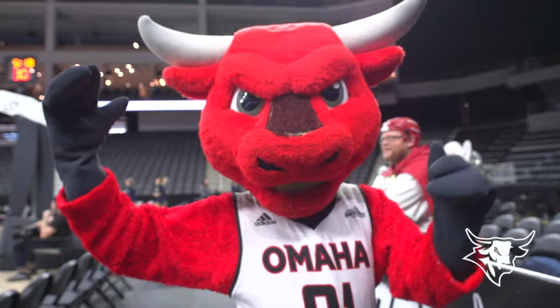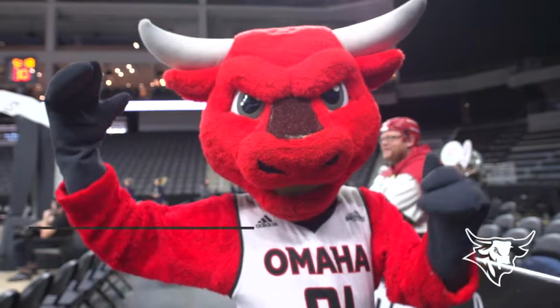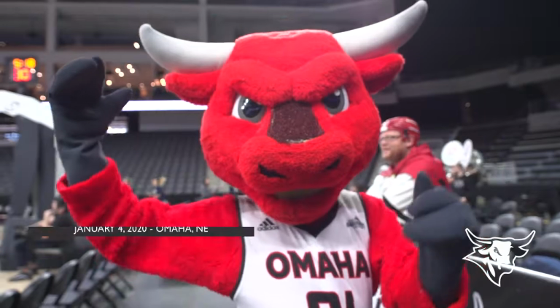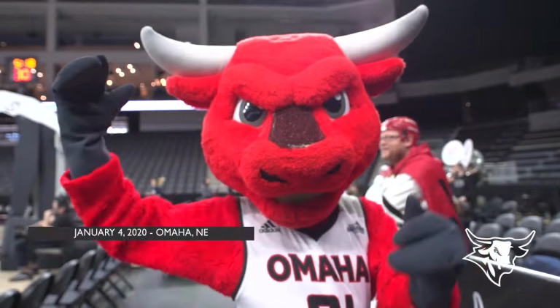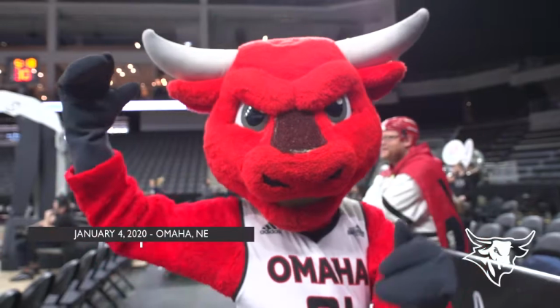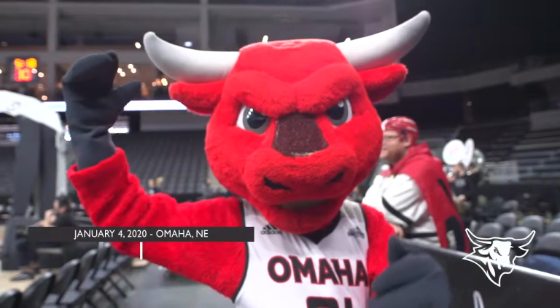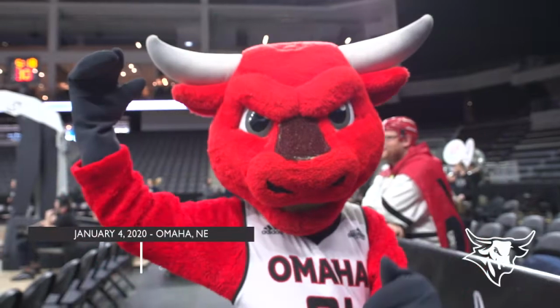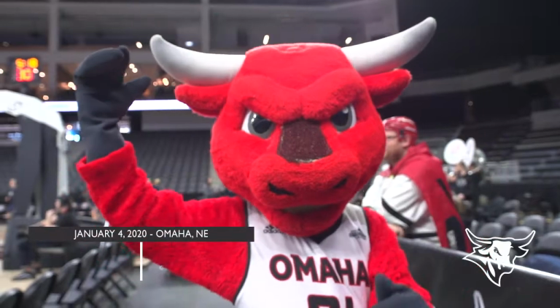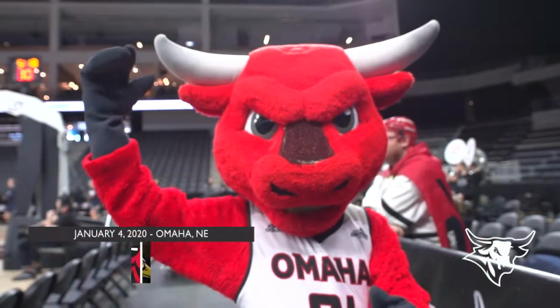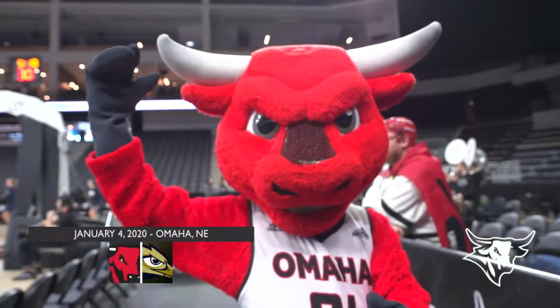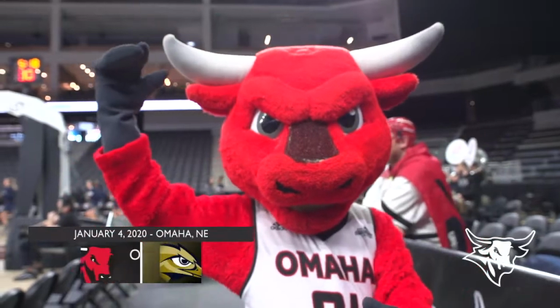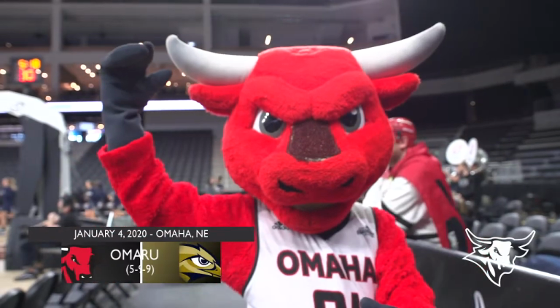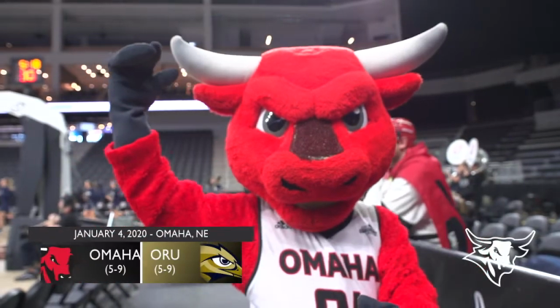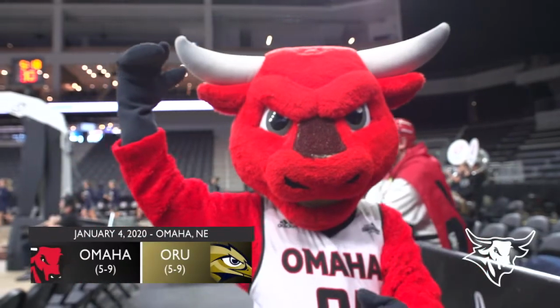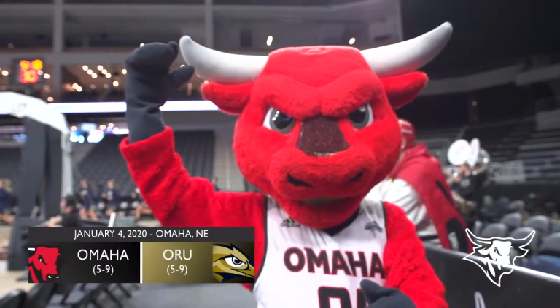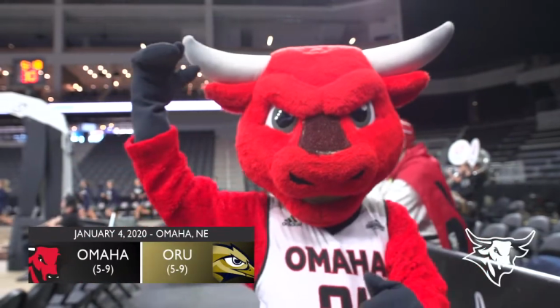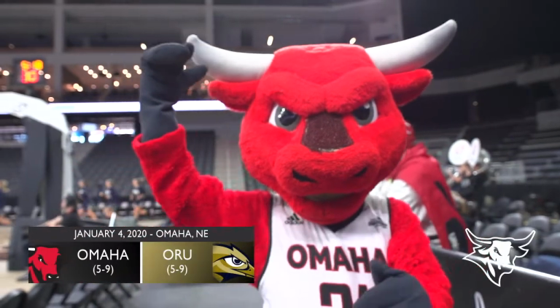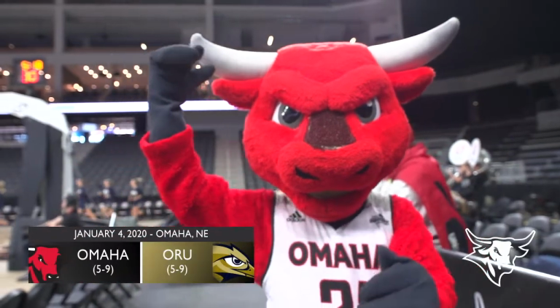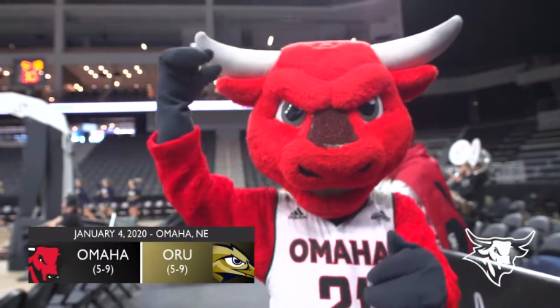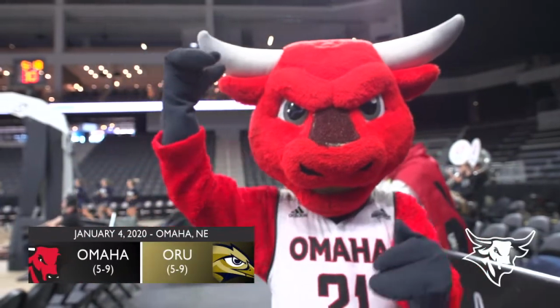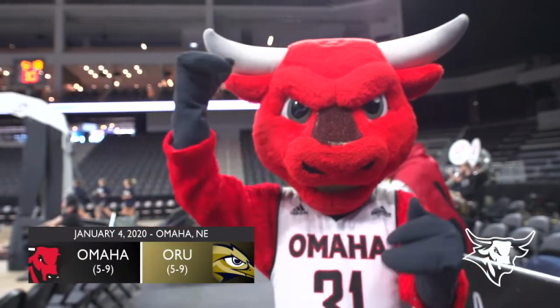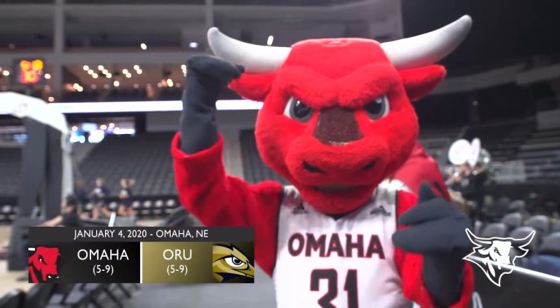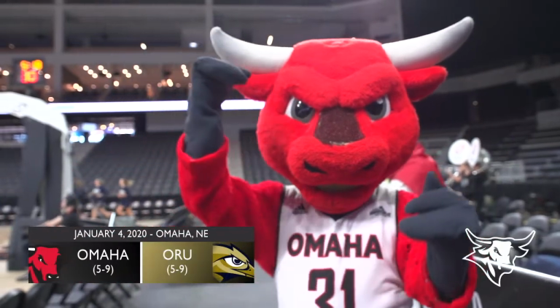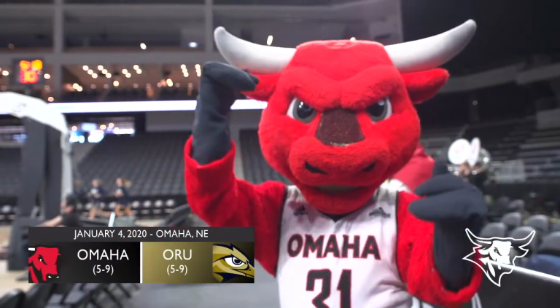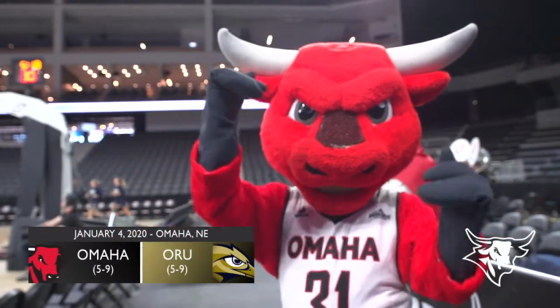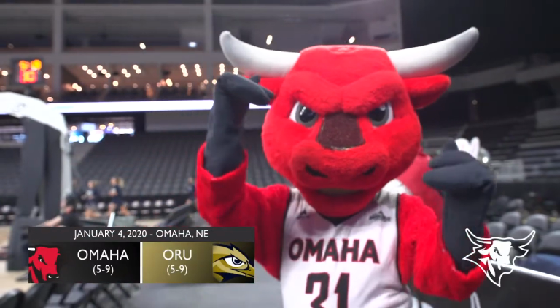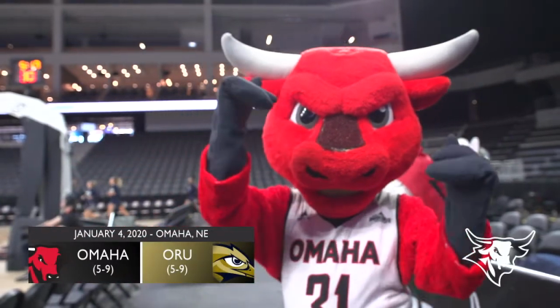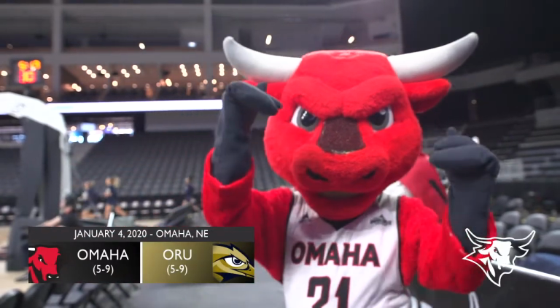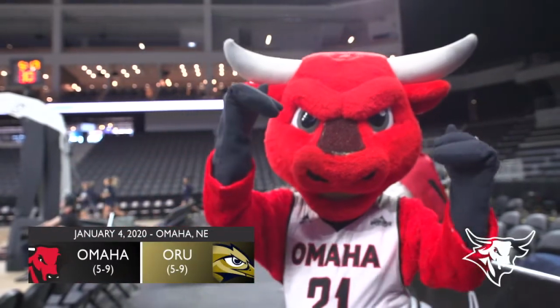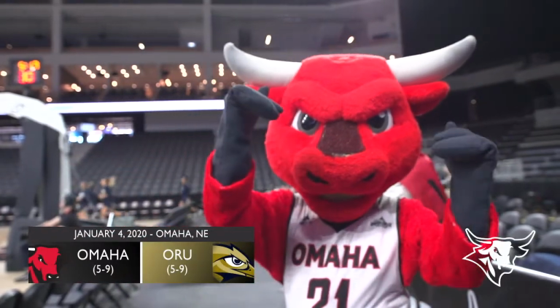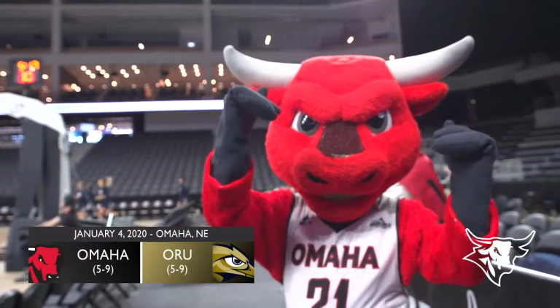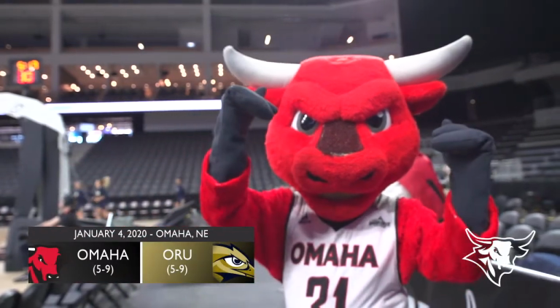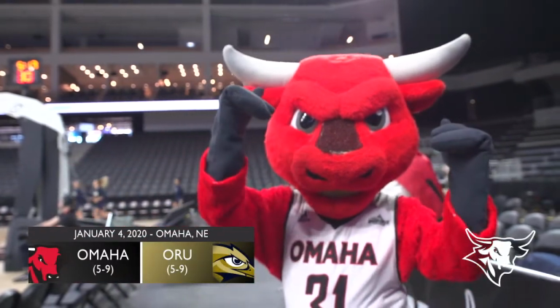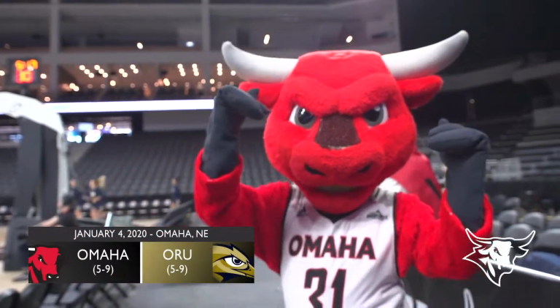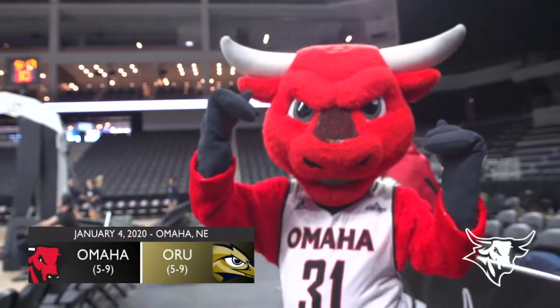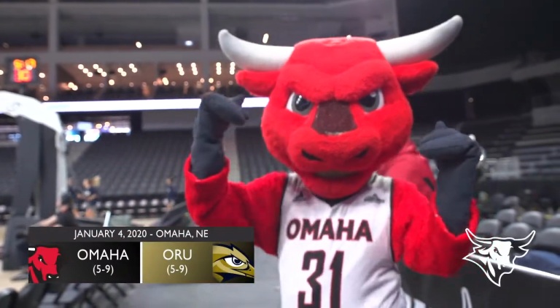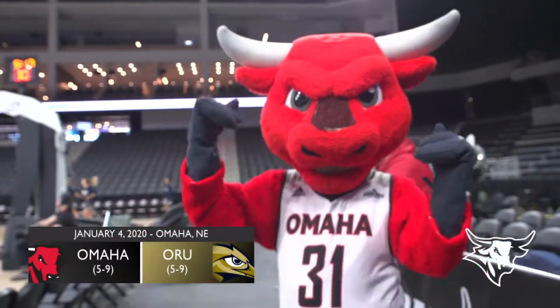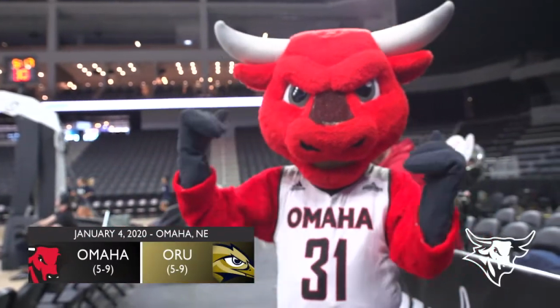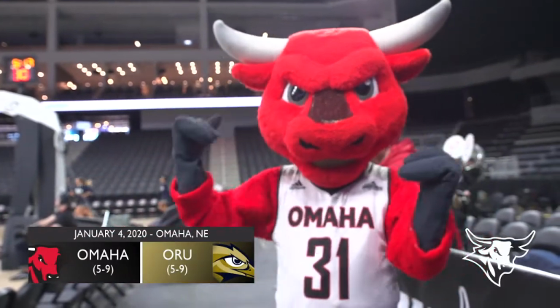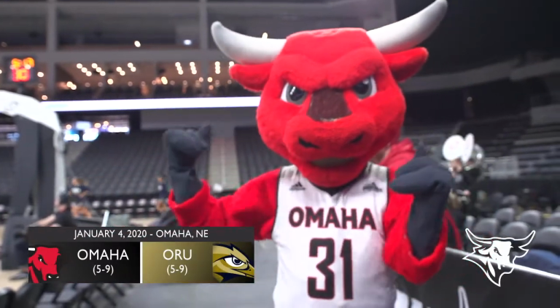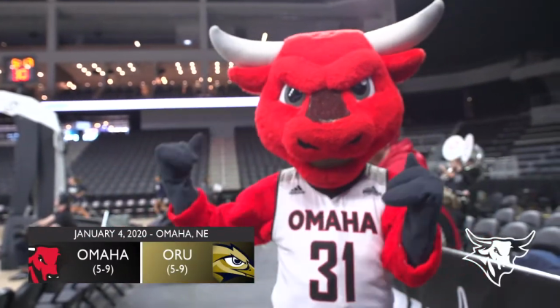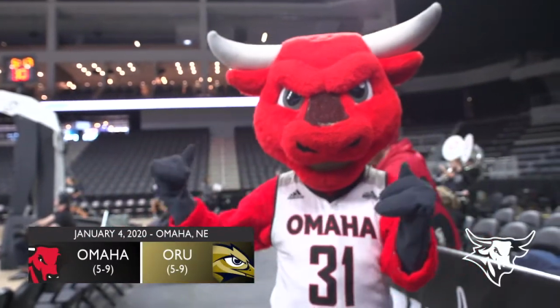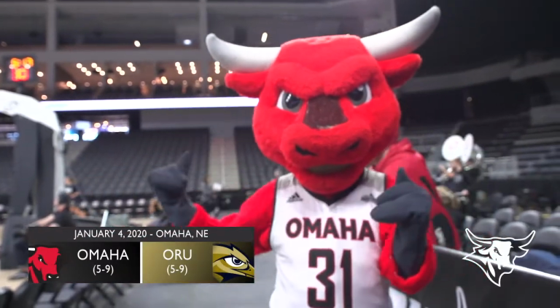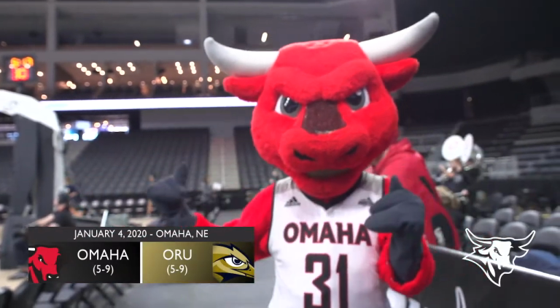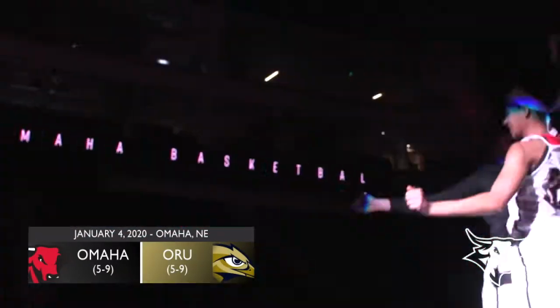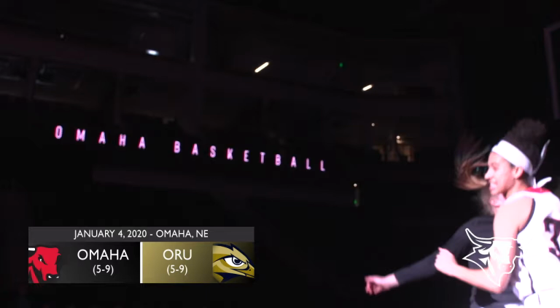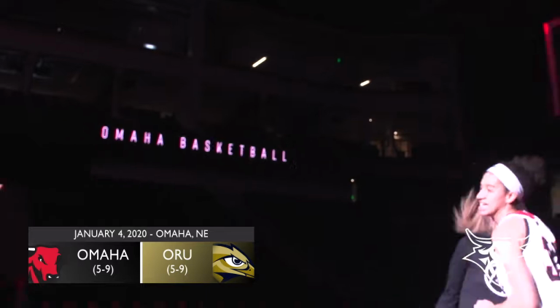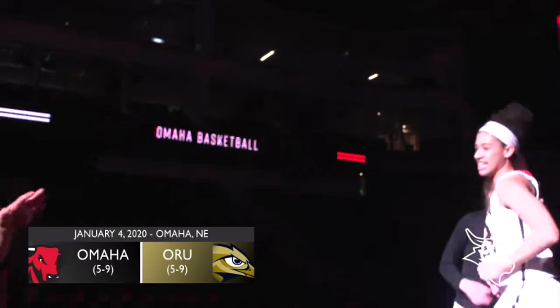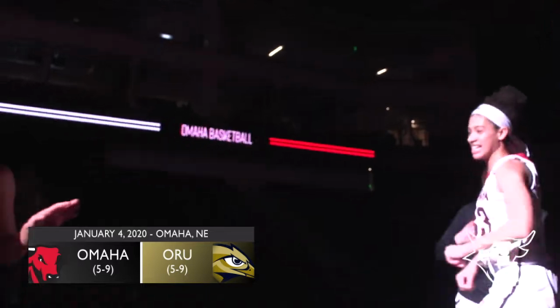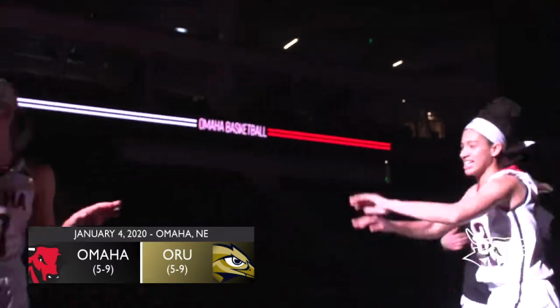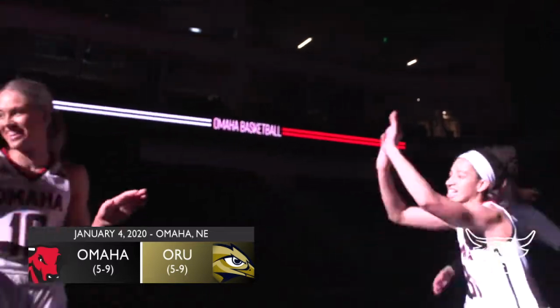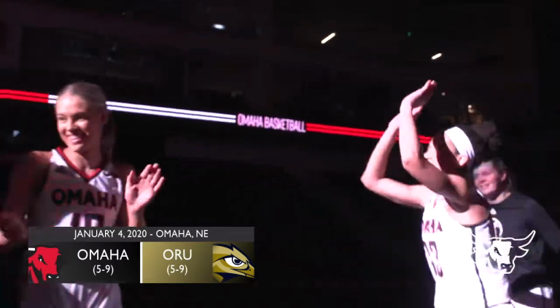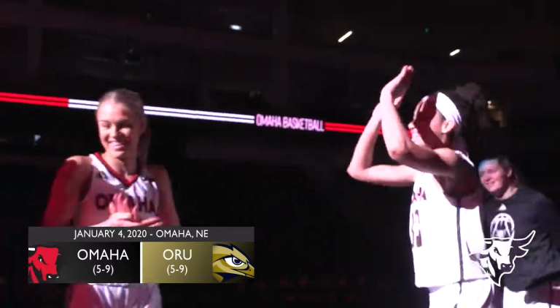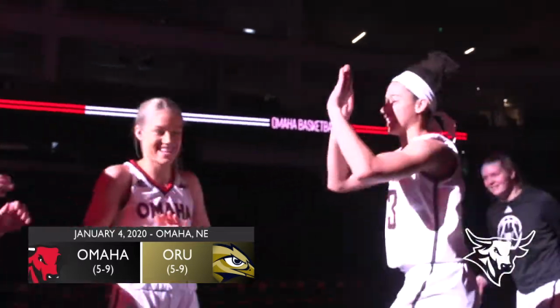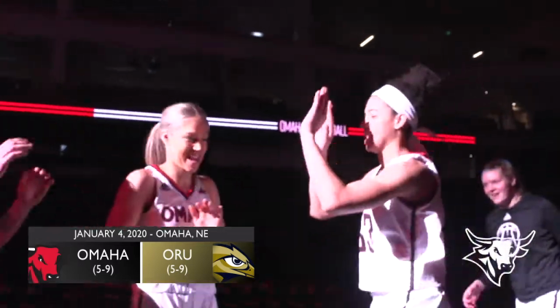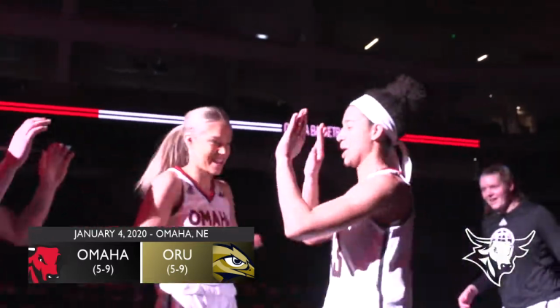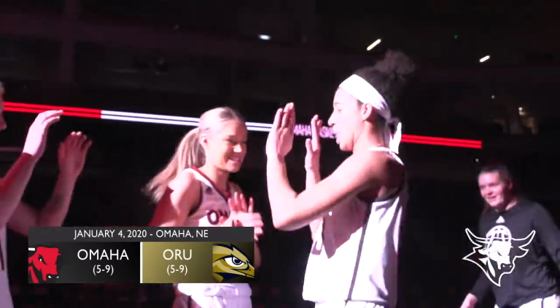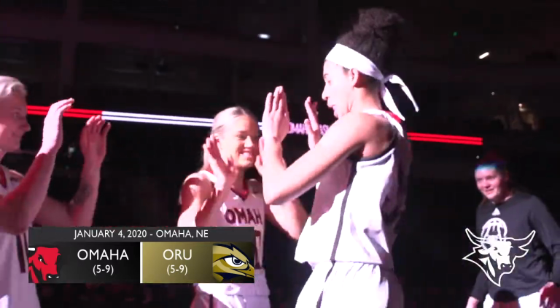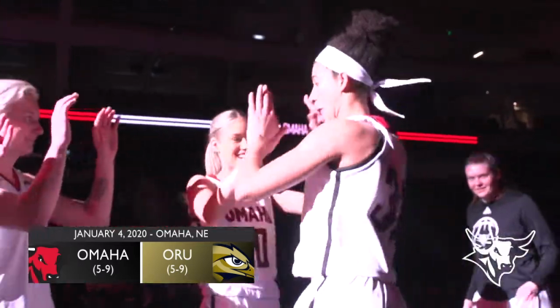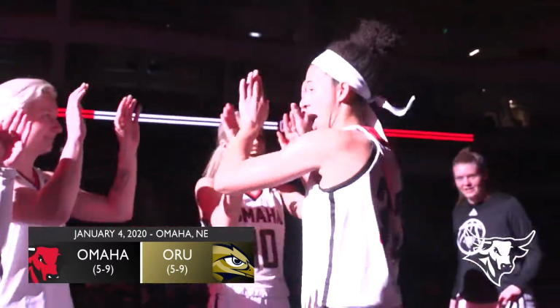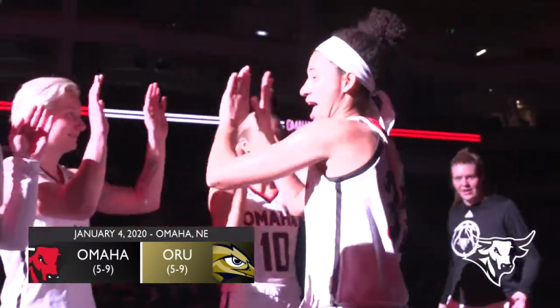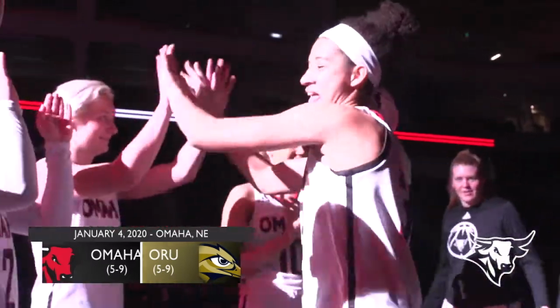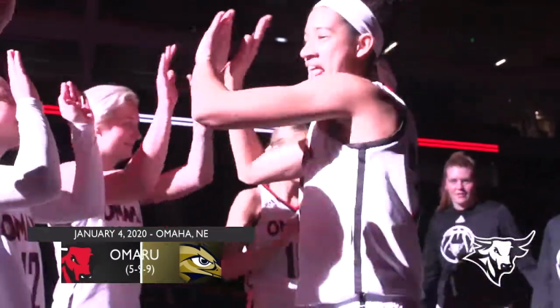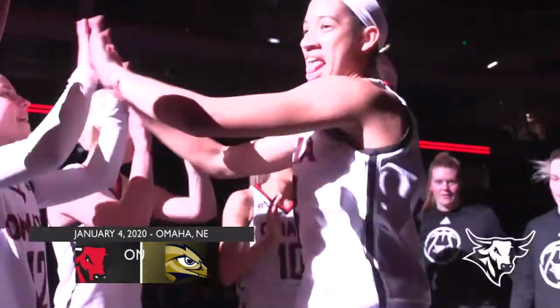Identical records, identical conference losses for these two teams. And somebody's going to get their first conference win of the season here today.